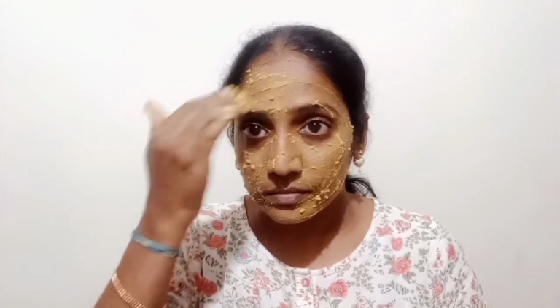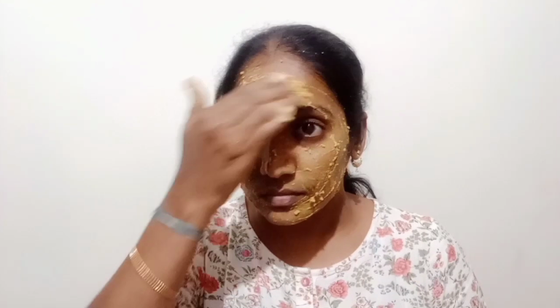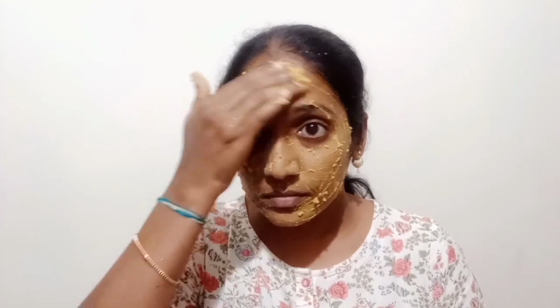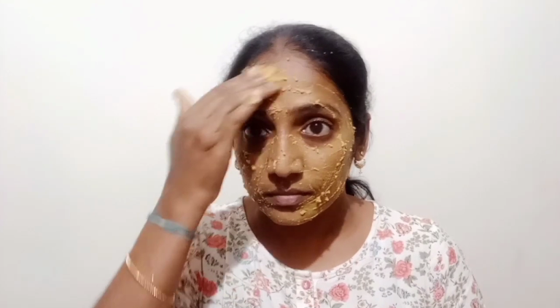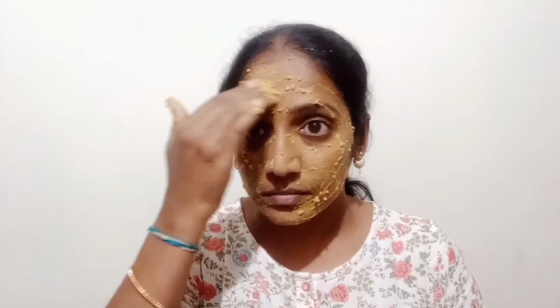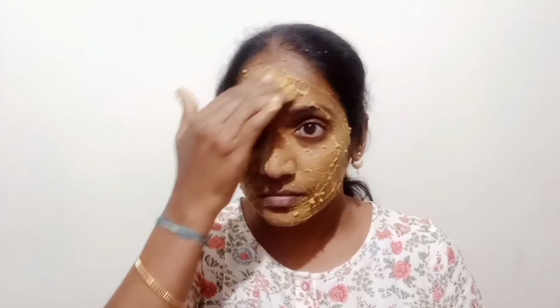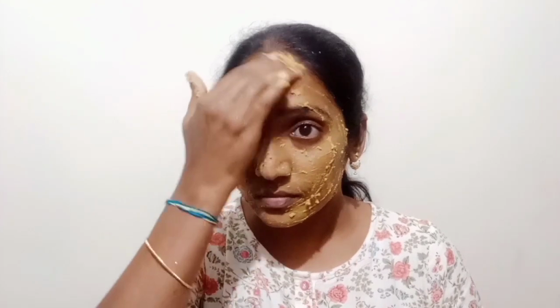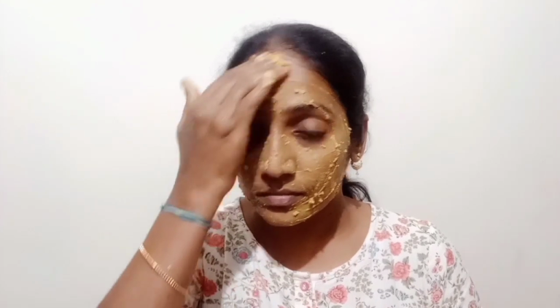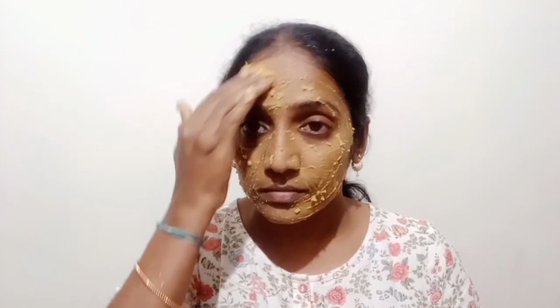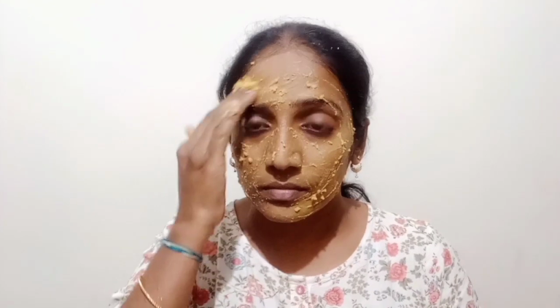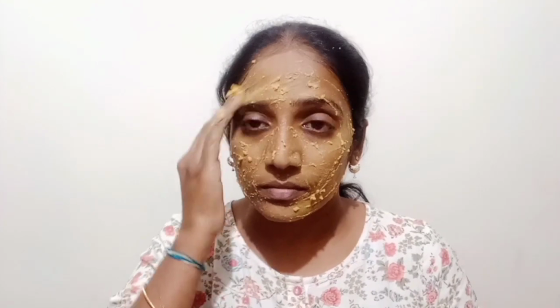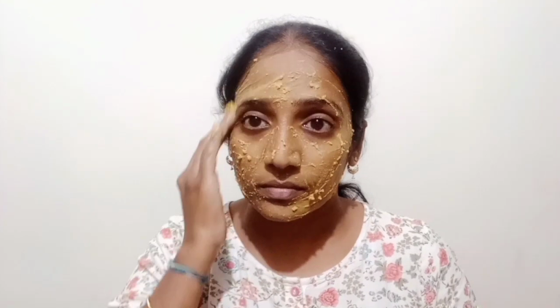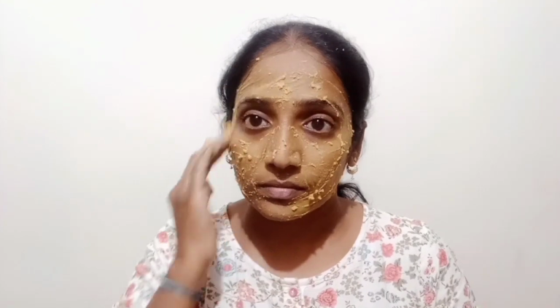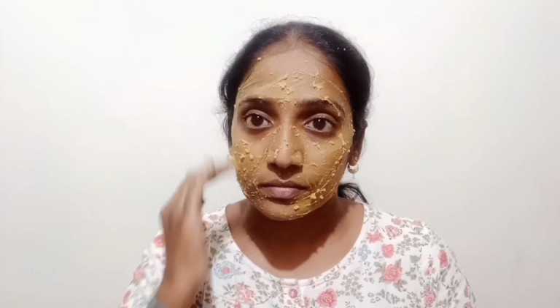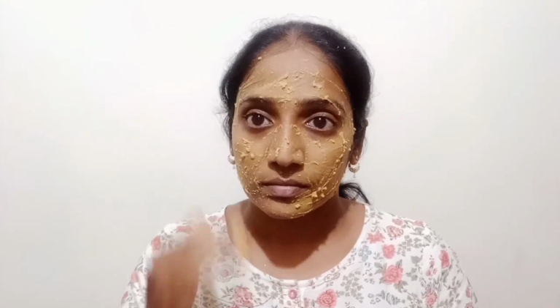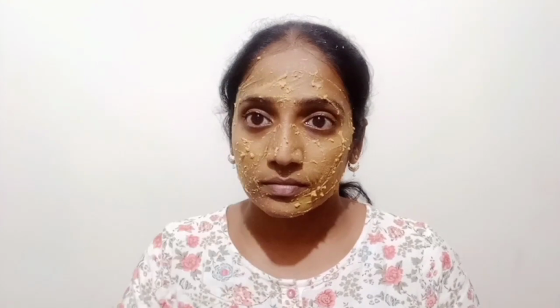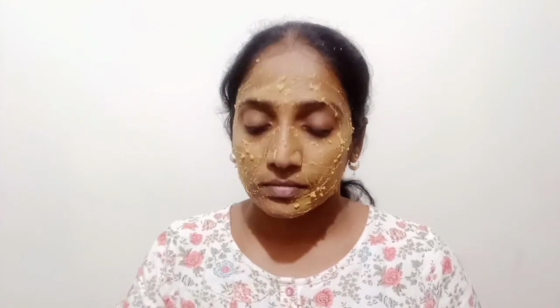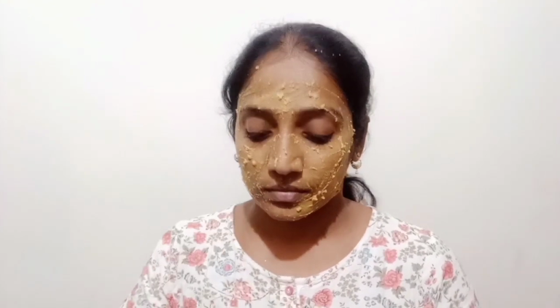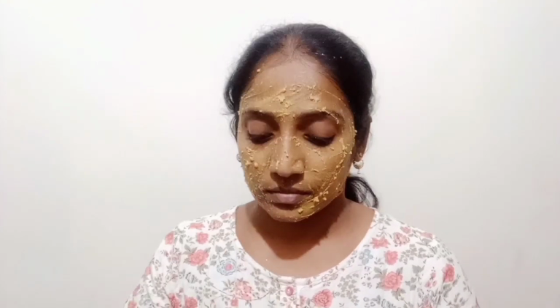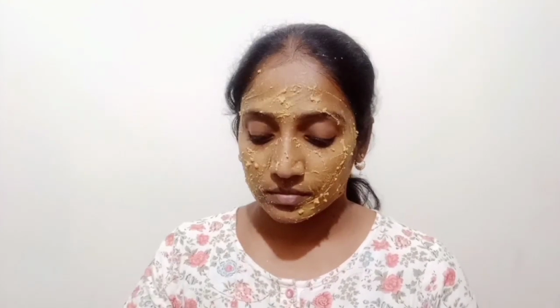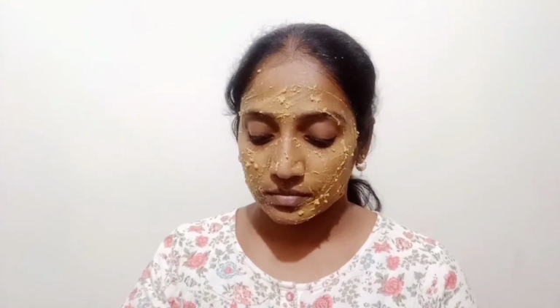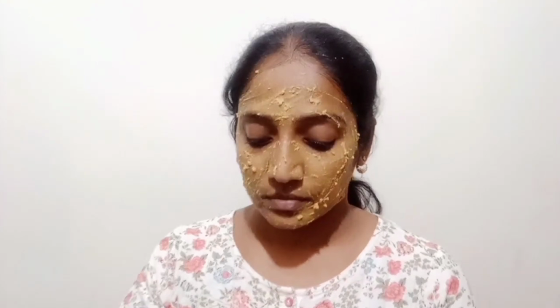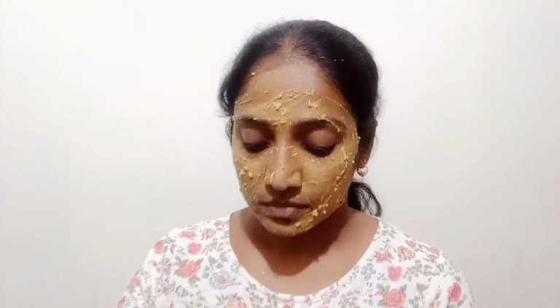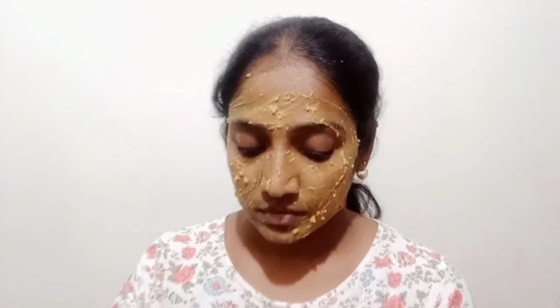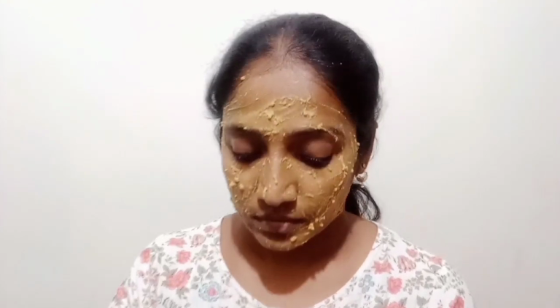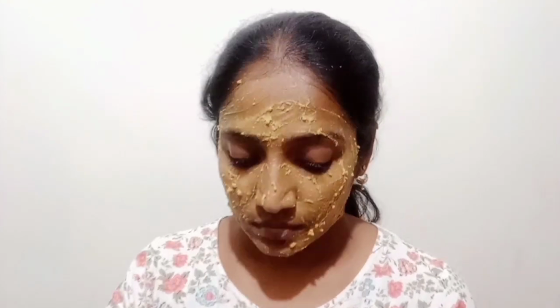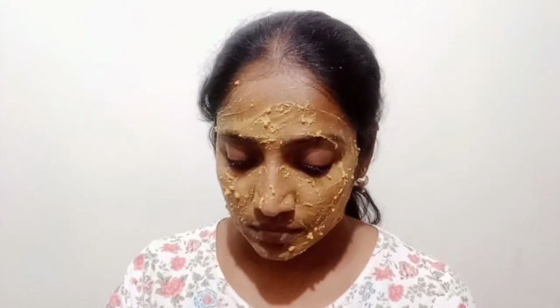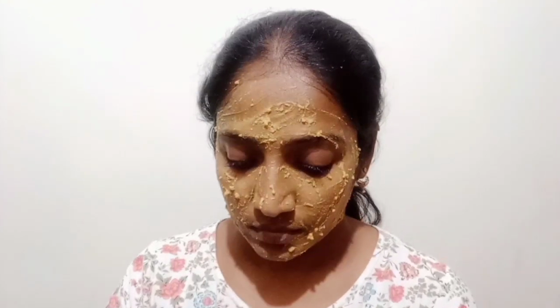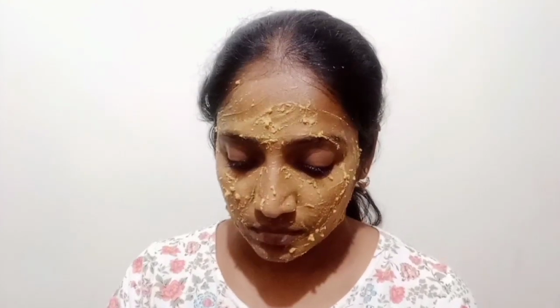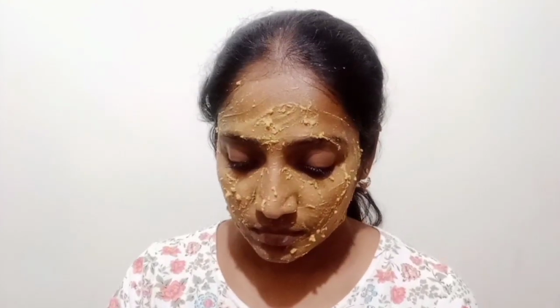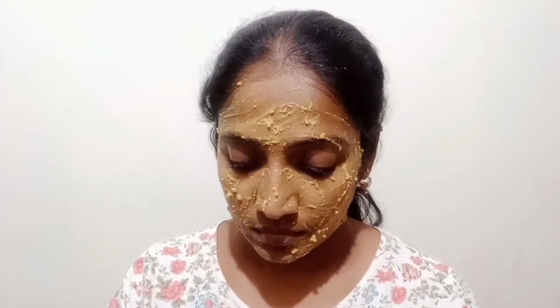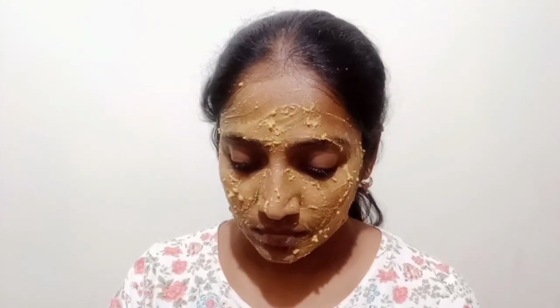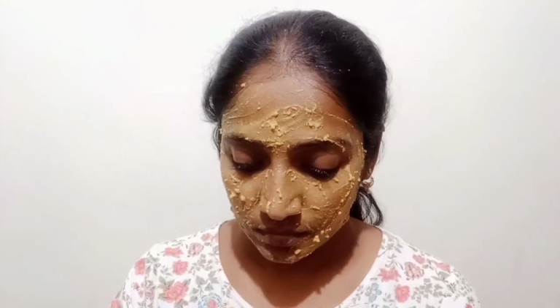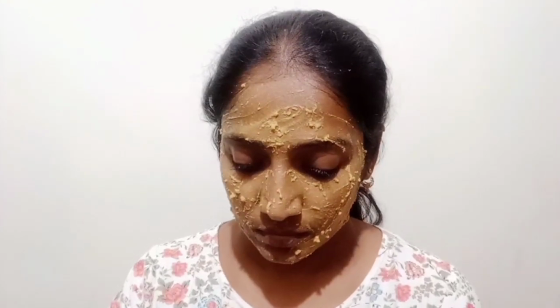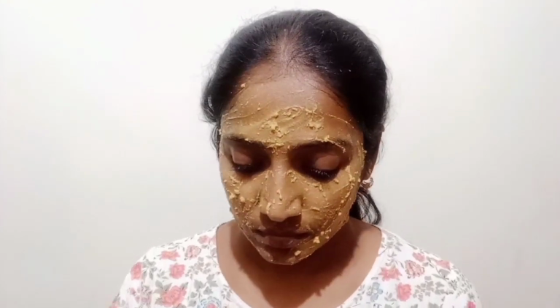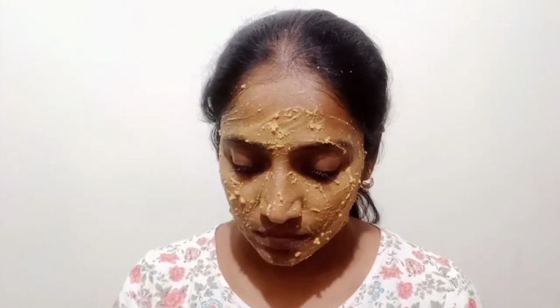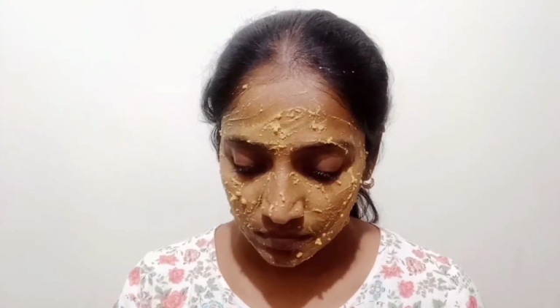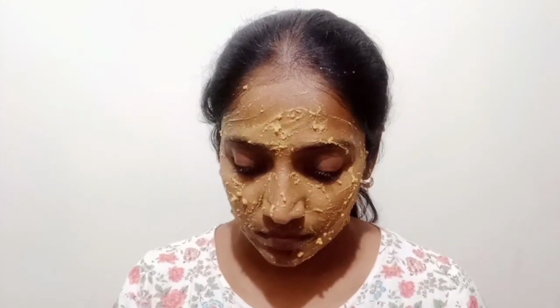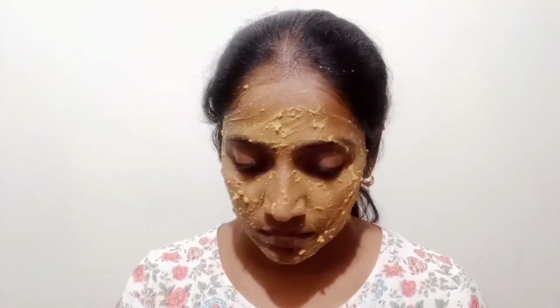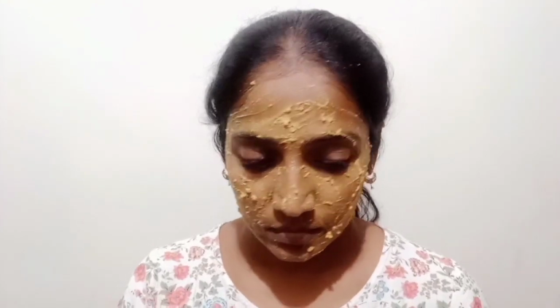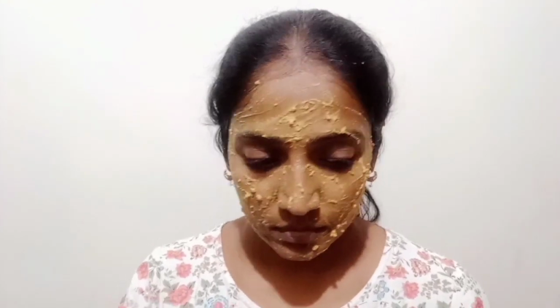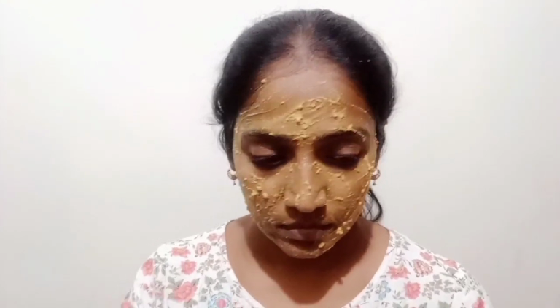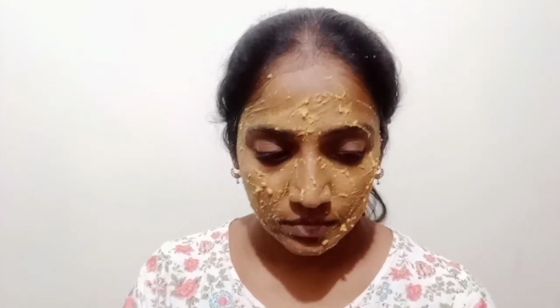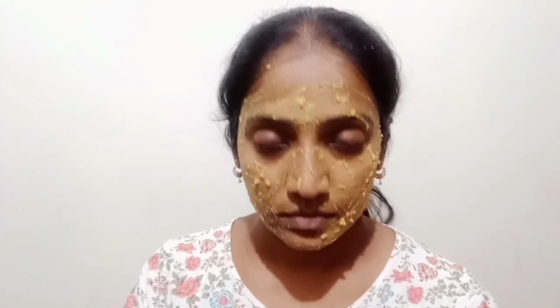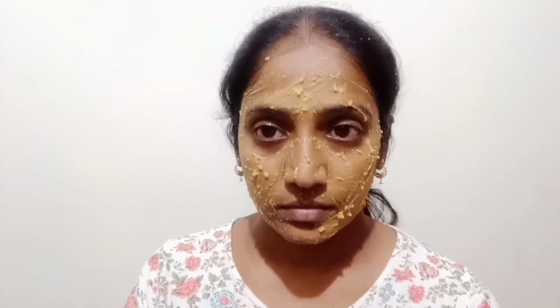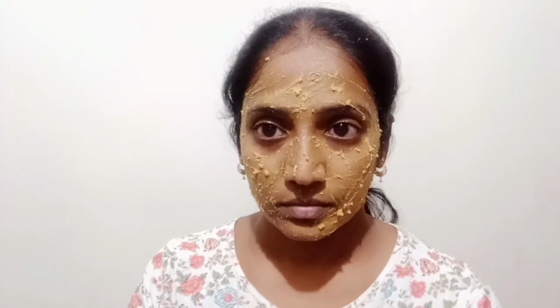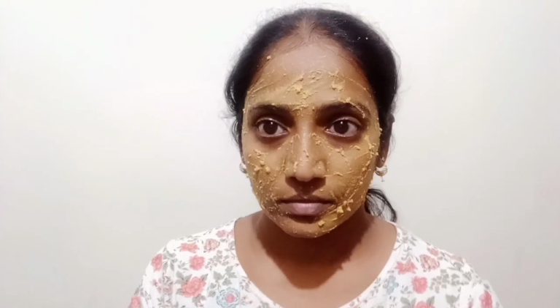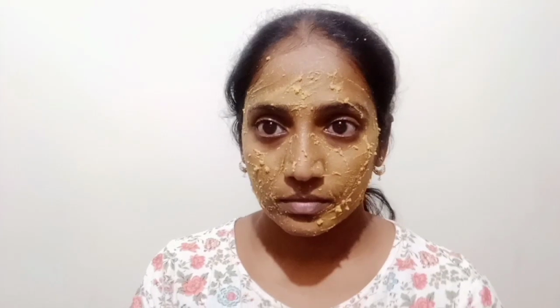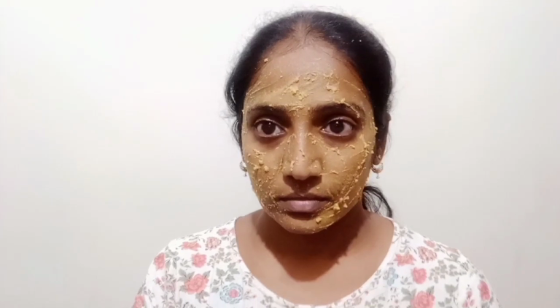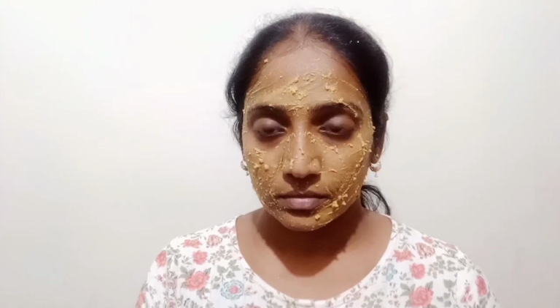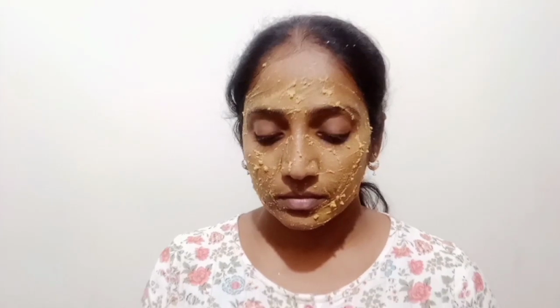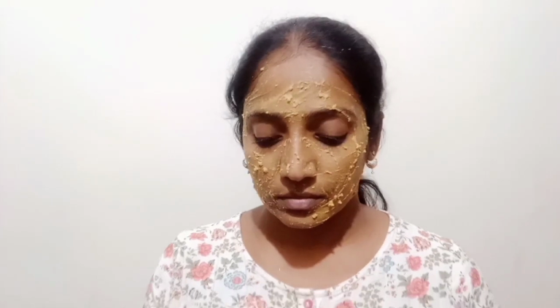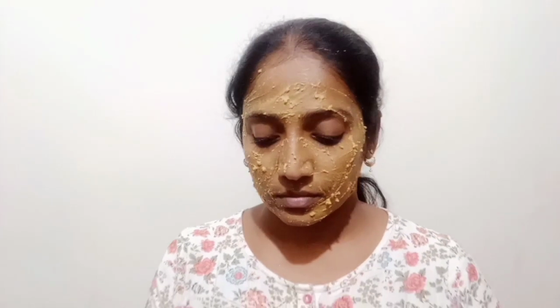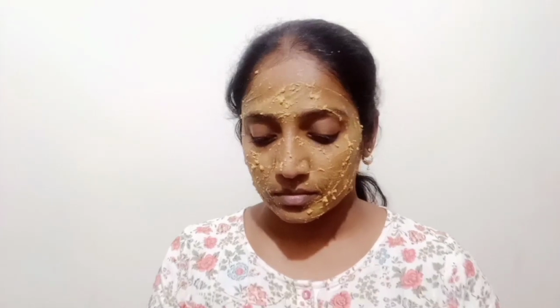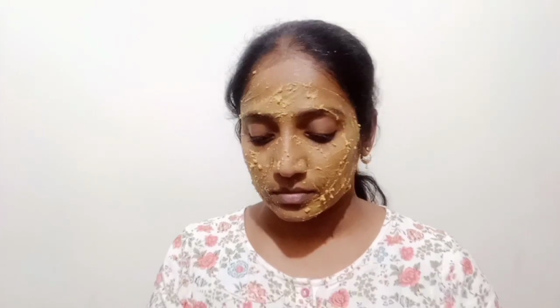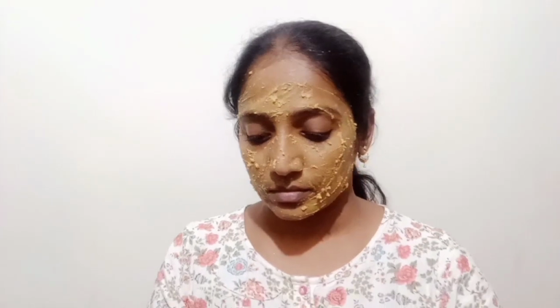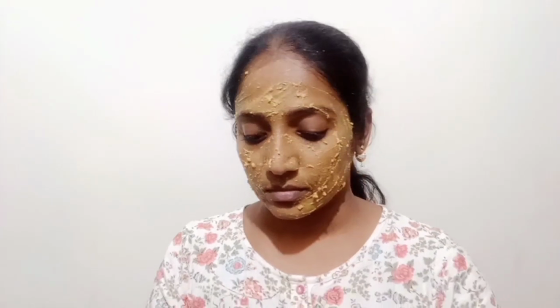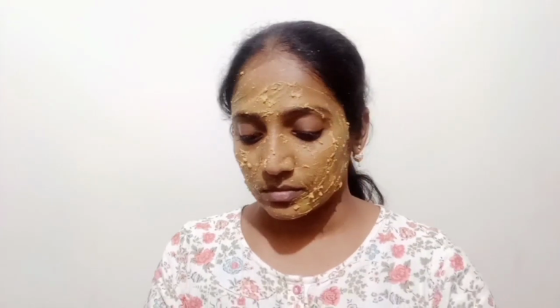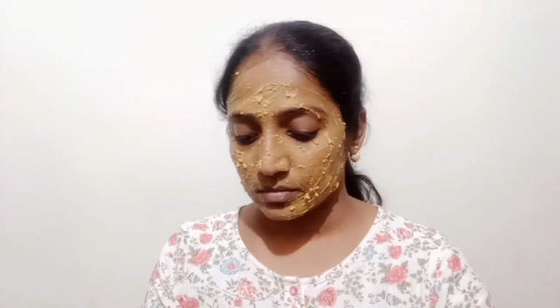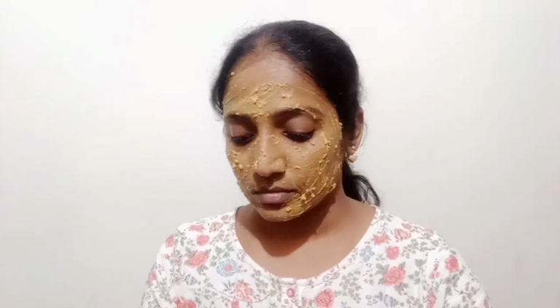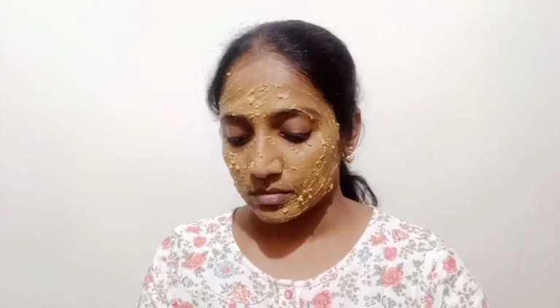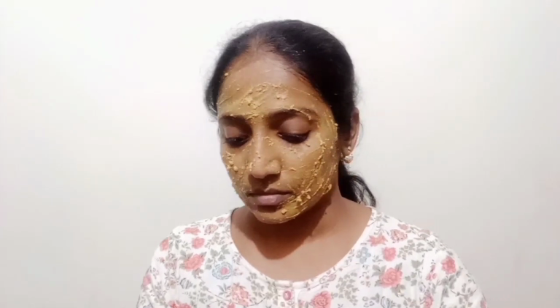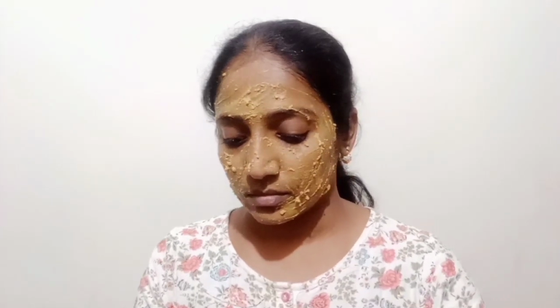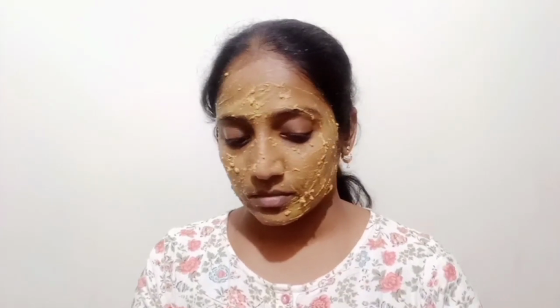Honey is also good for moisture. Use it according to your skin type — honey is very good for the skin.